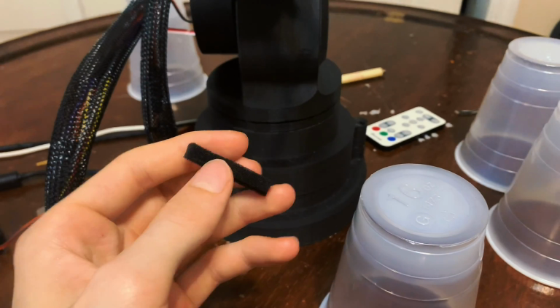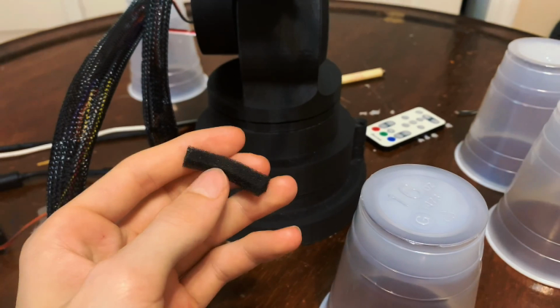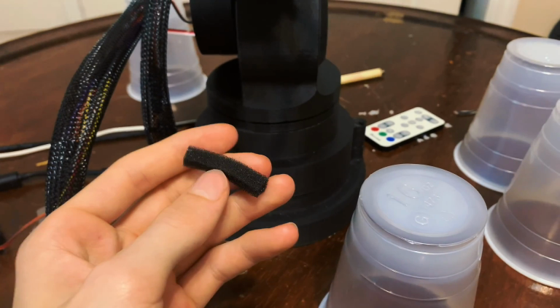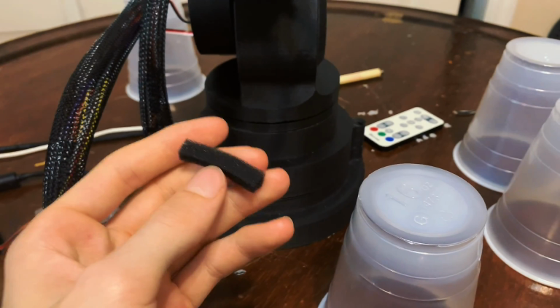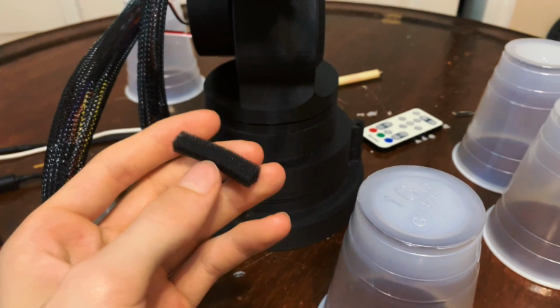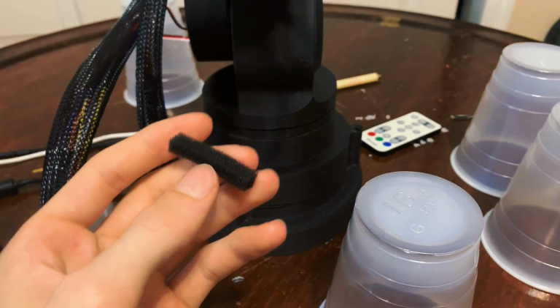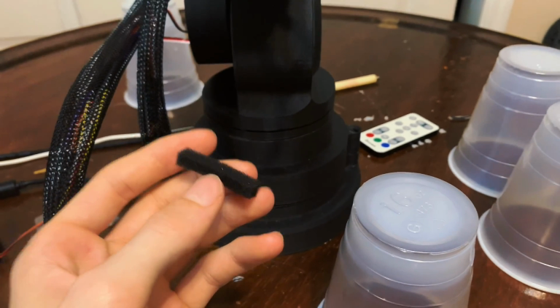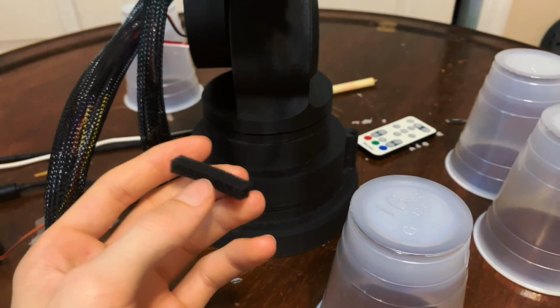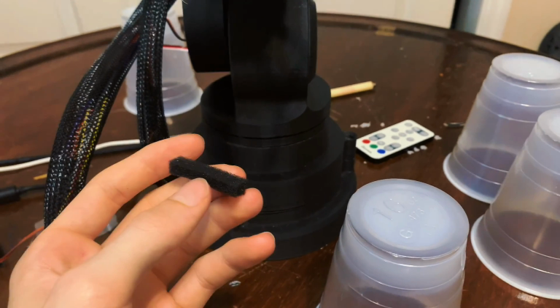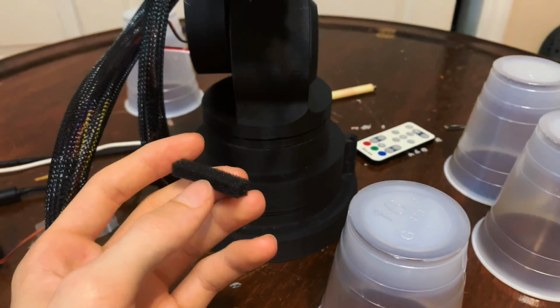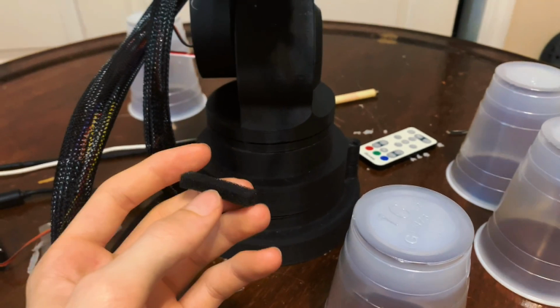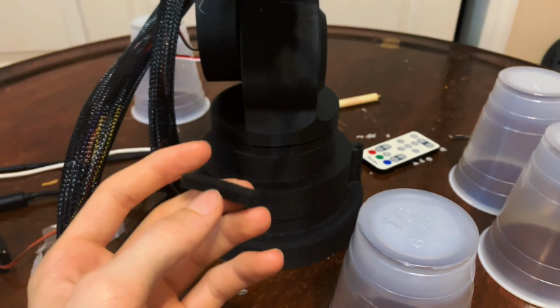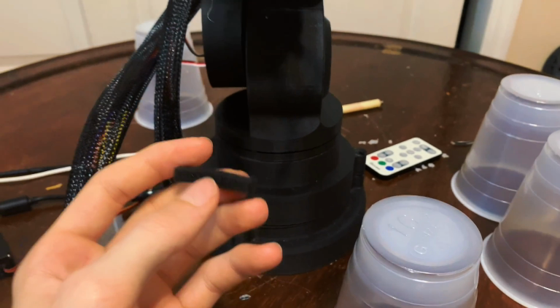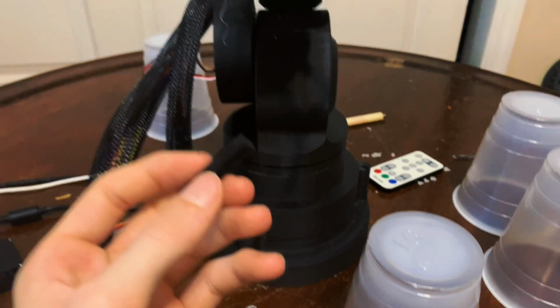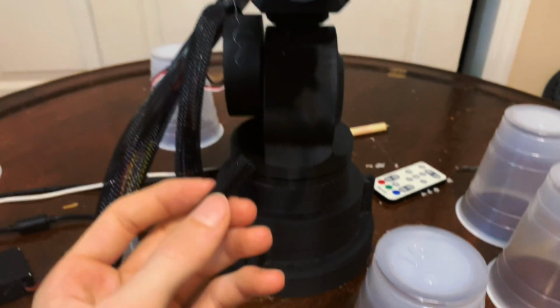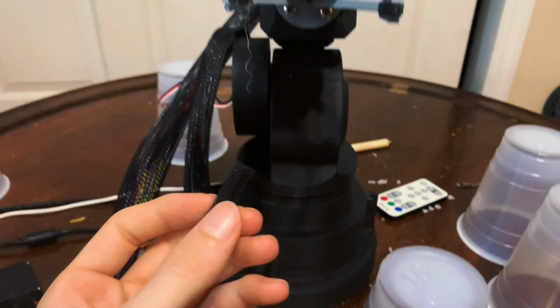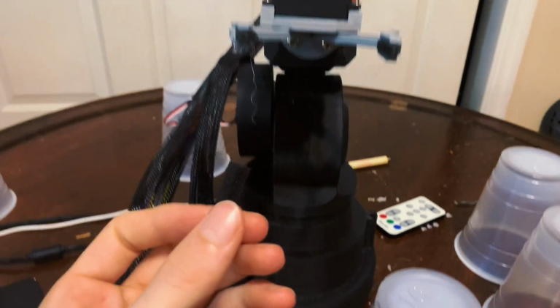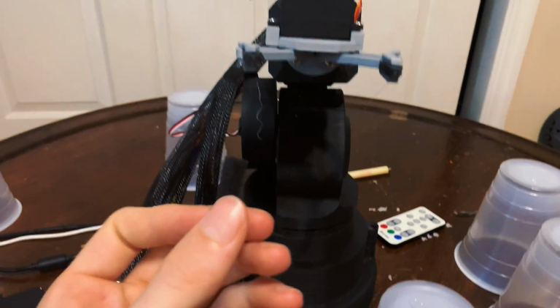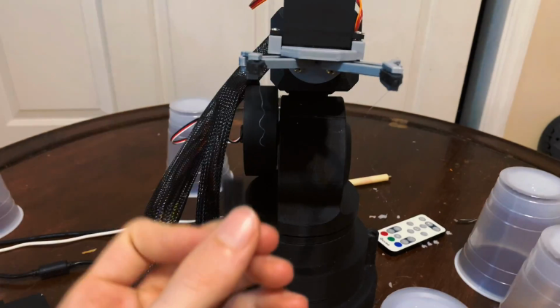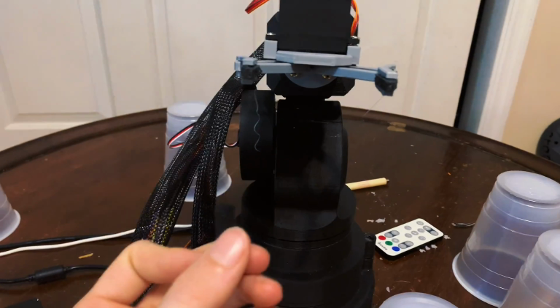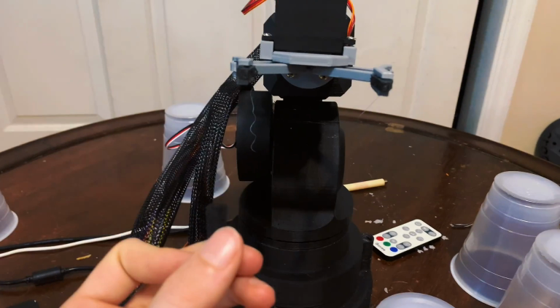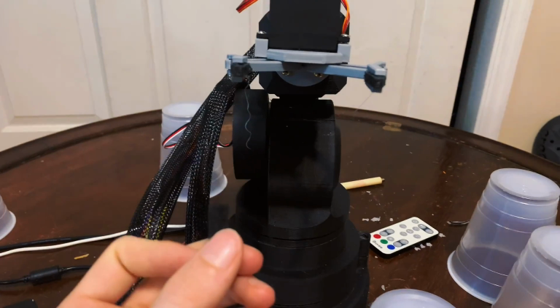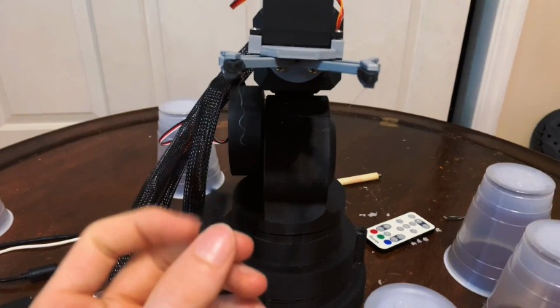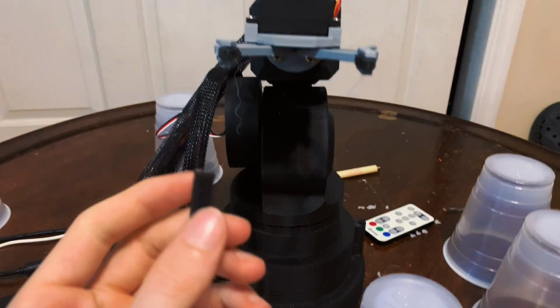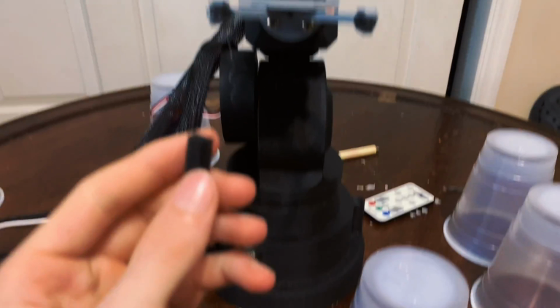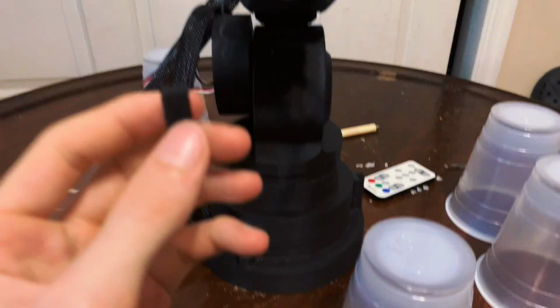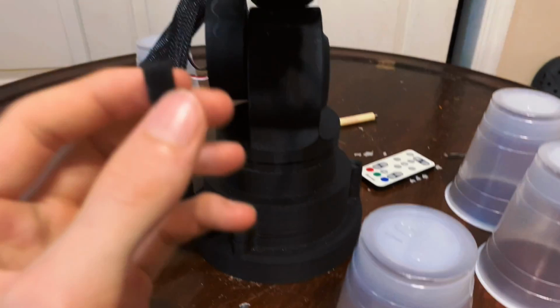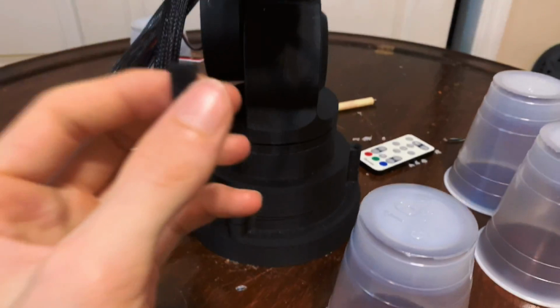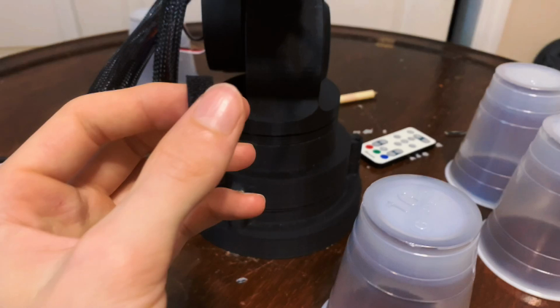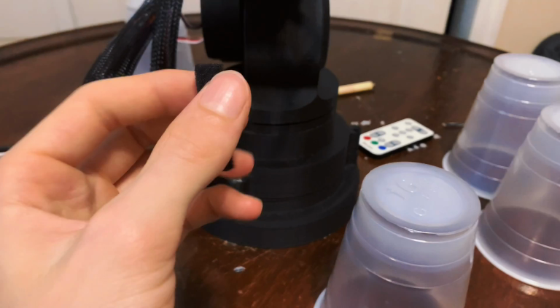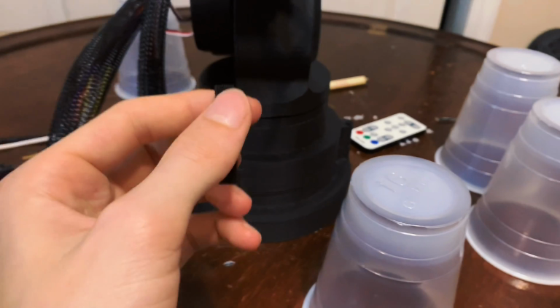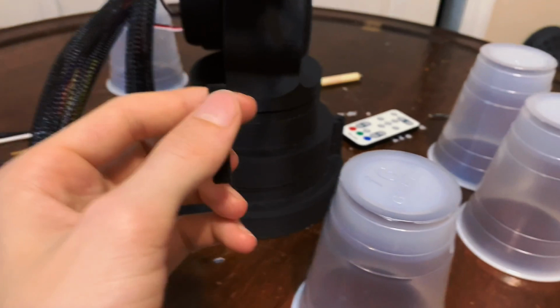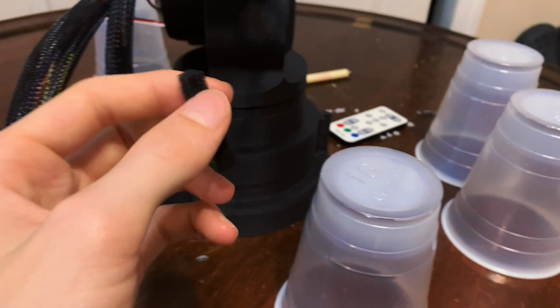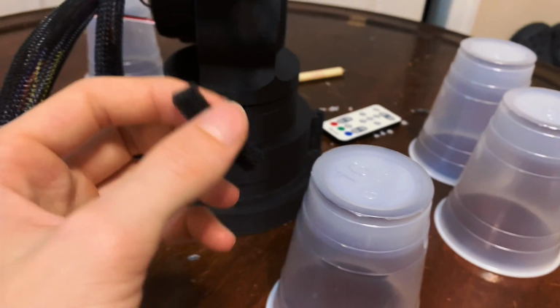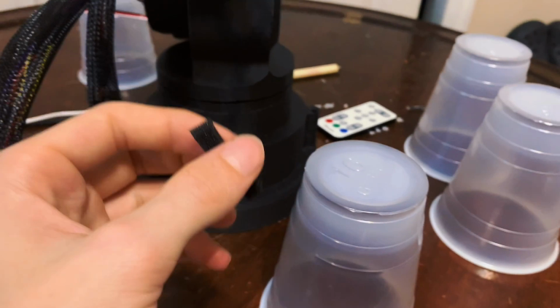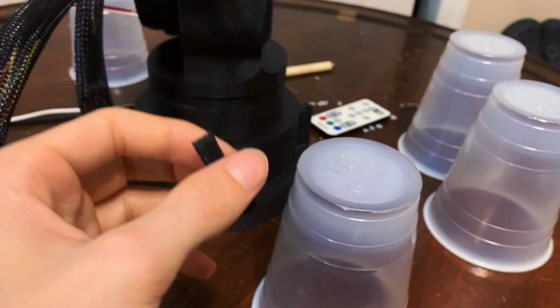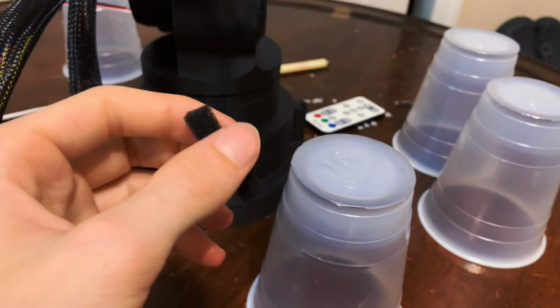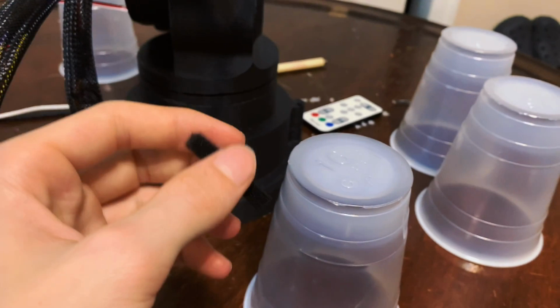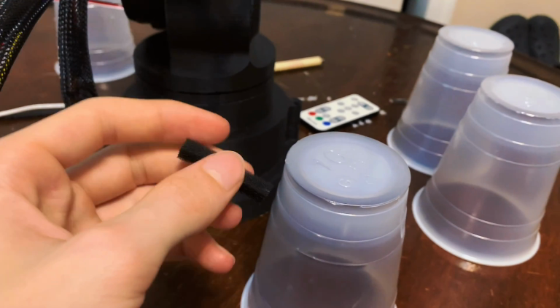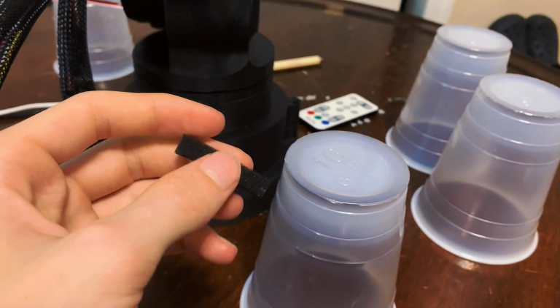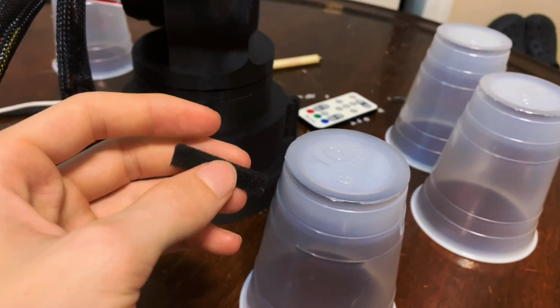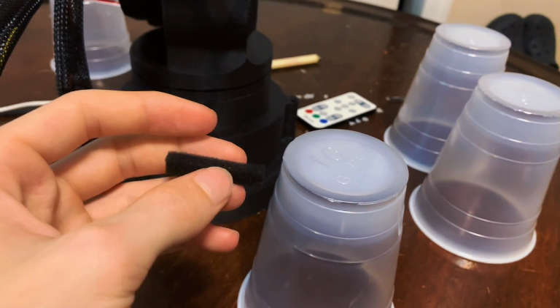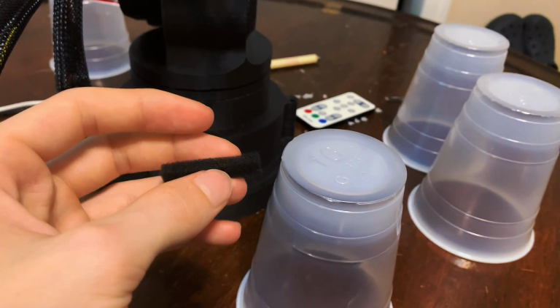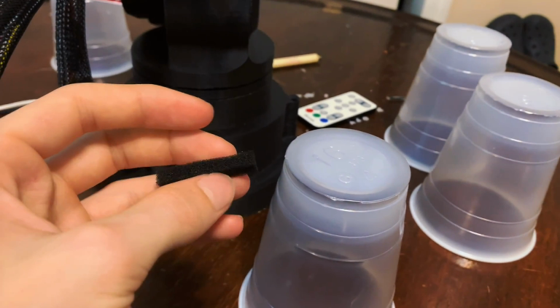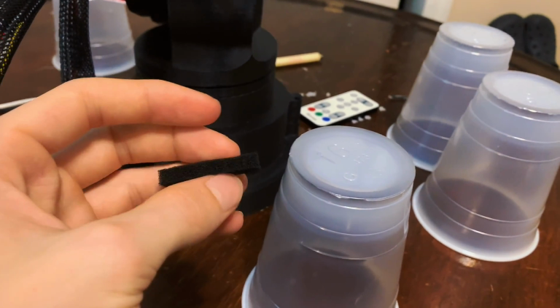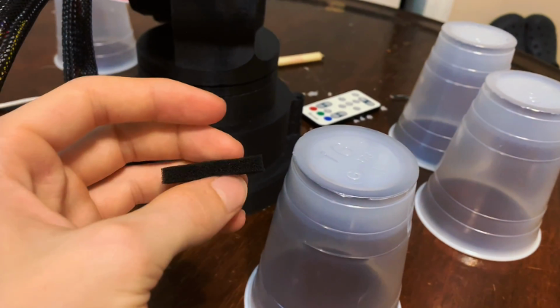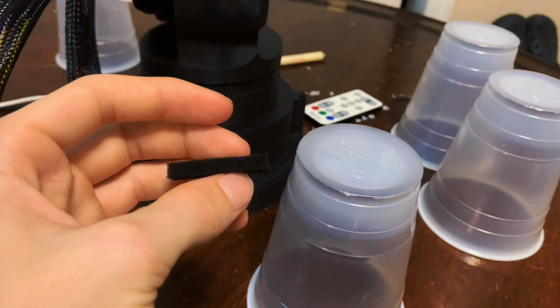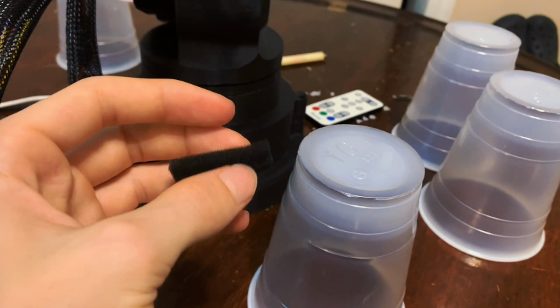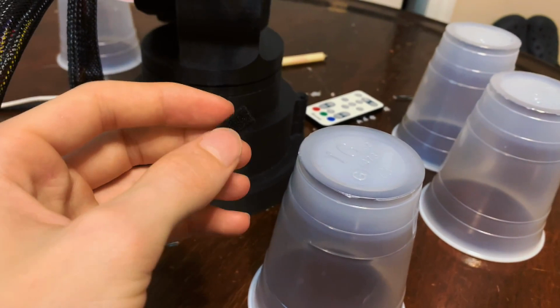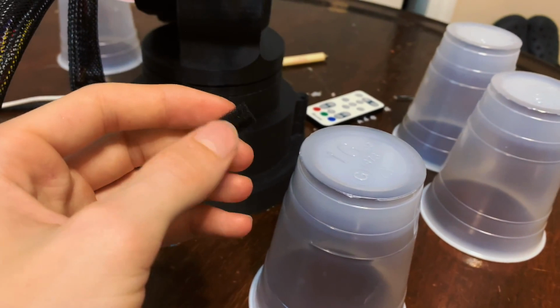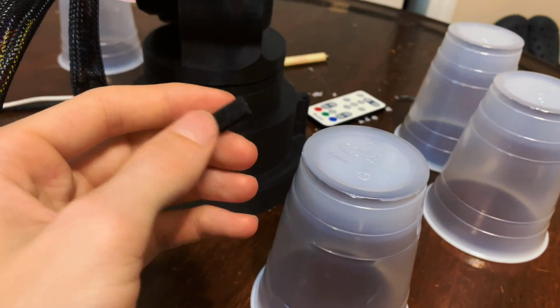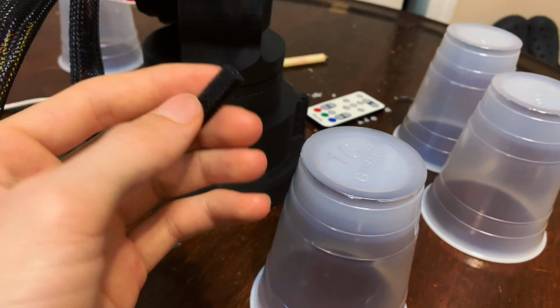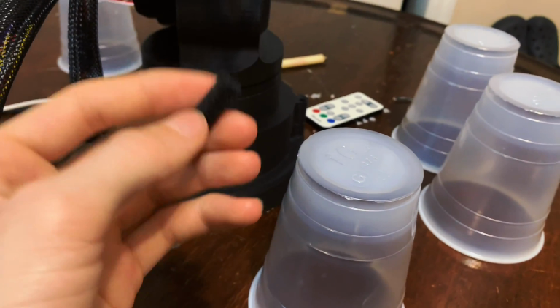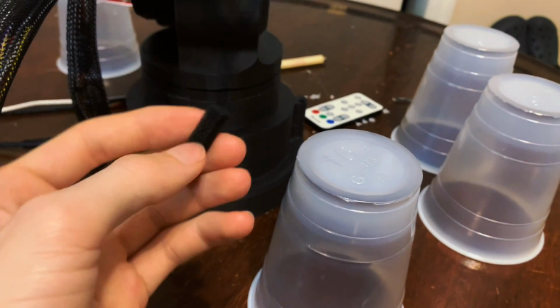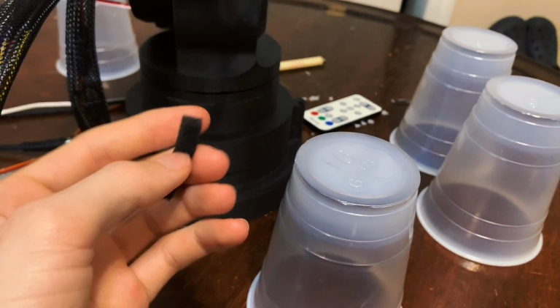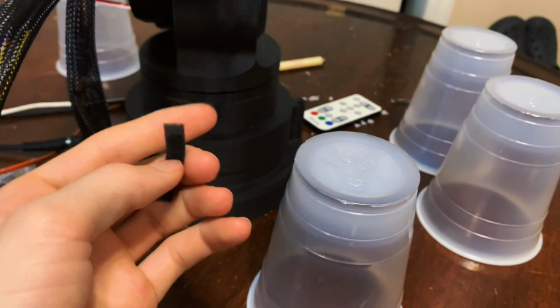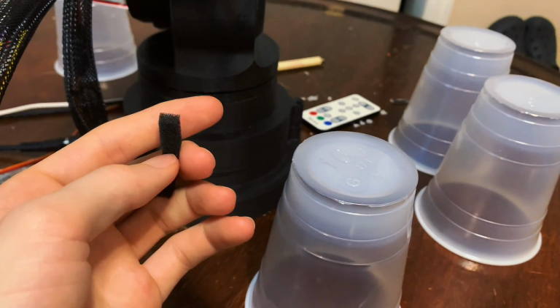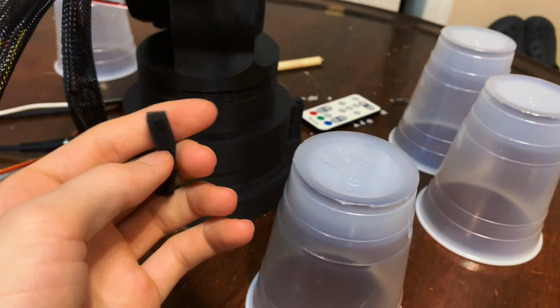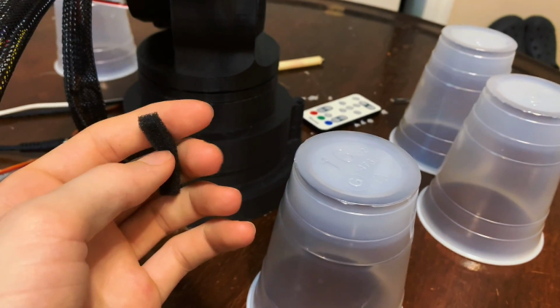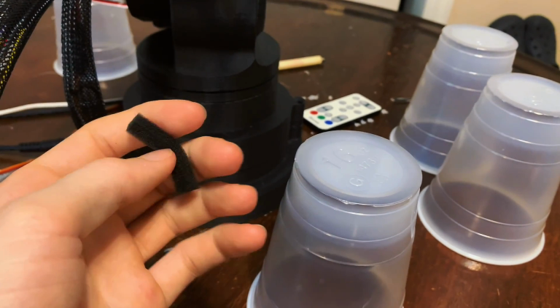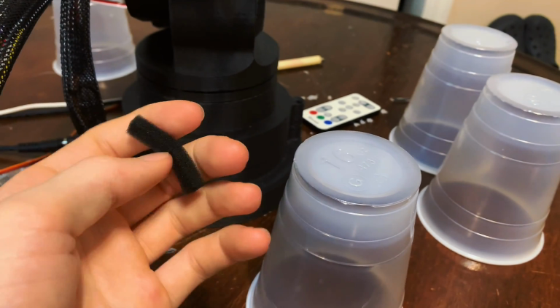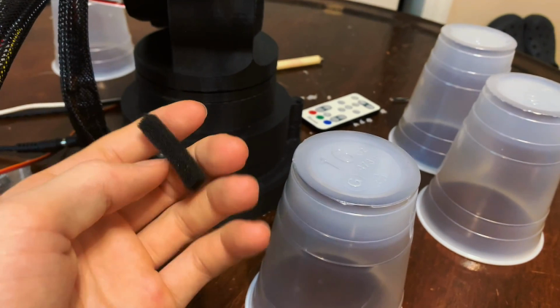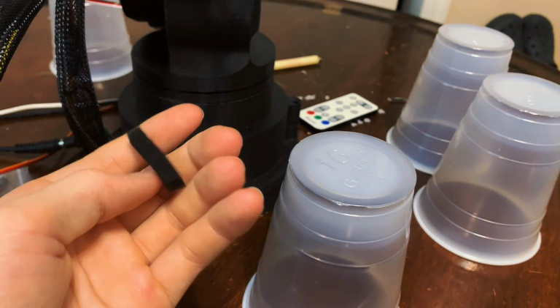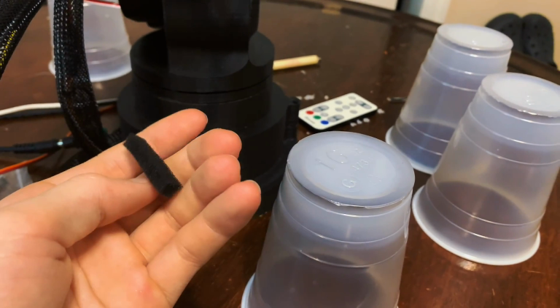I'm going to add these foam blocks to the gripper to stop it from dropping the cups. It should help, hopefully.